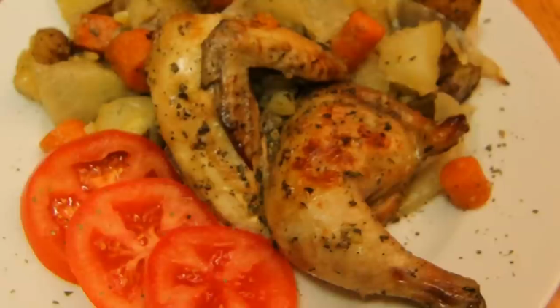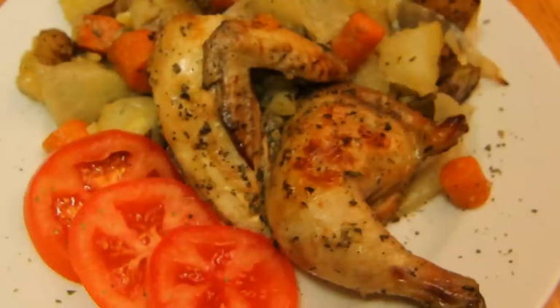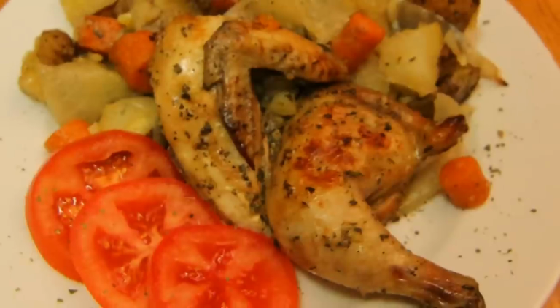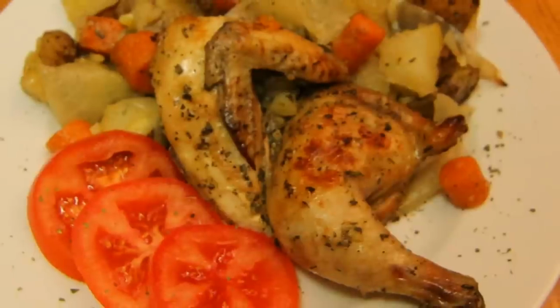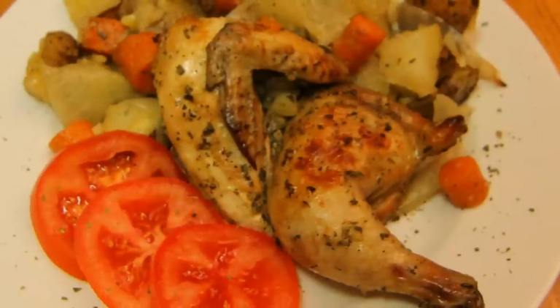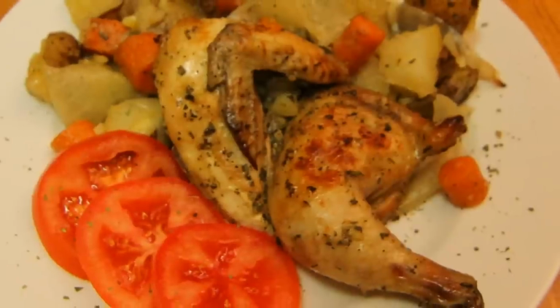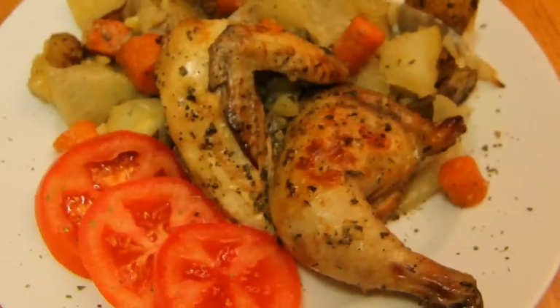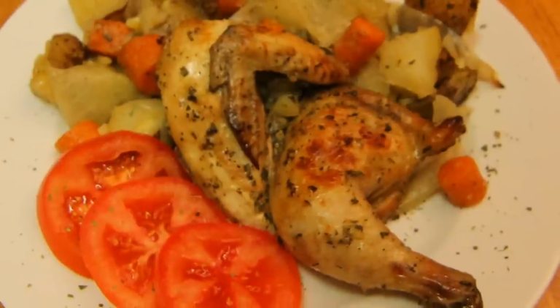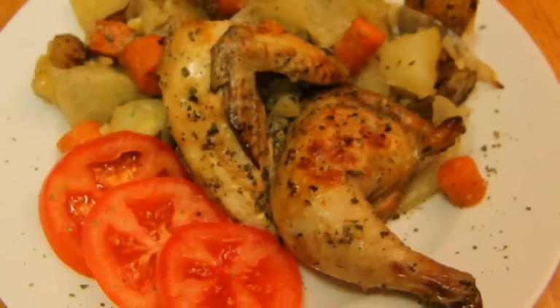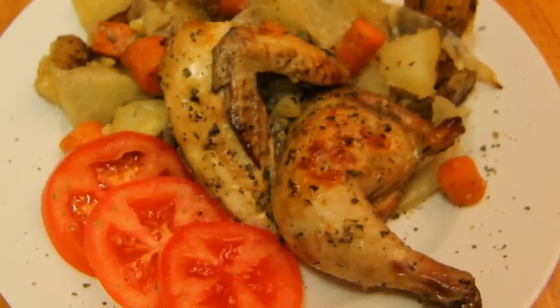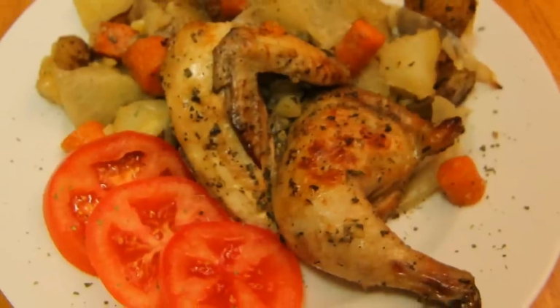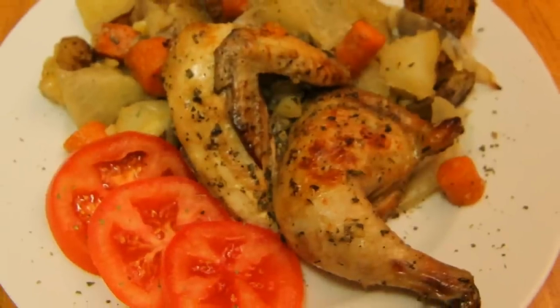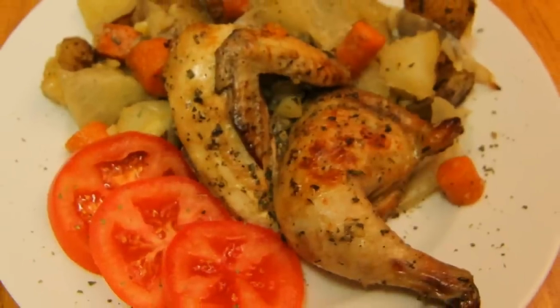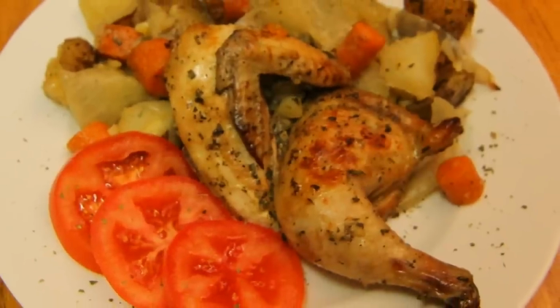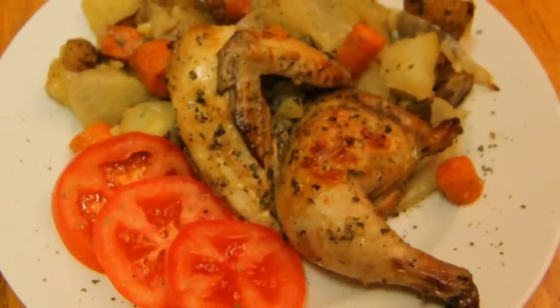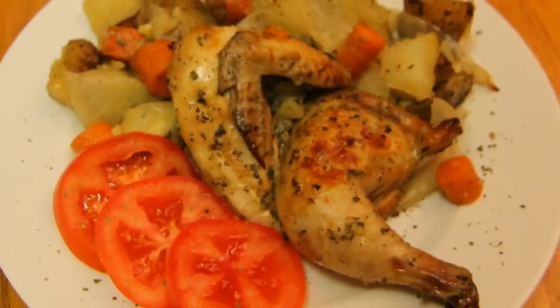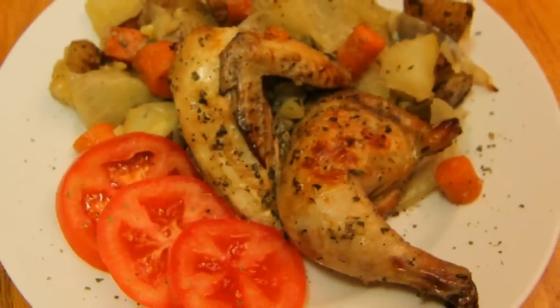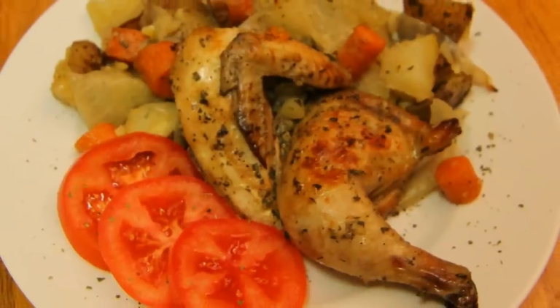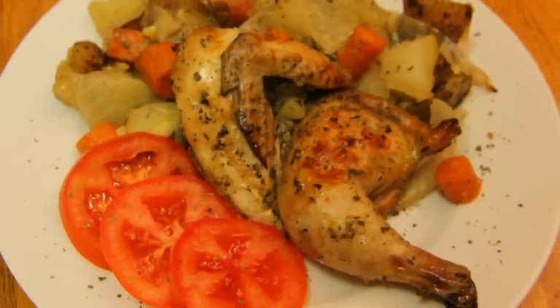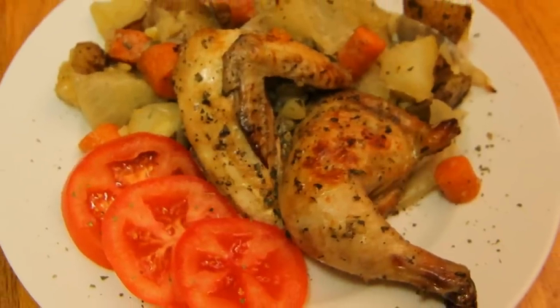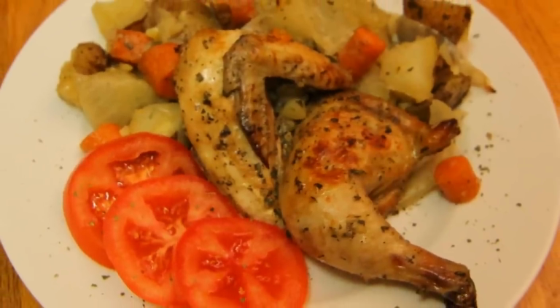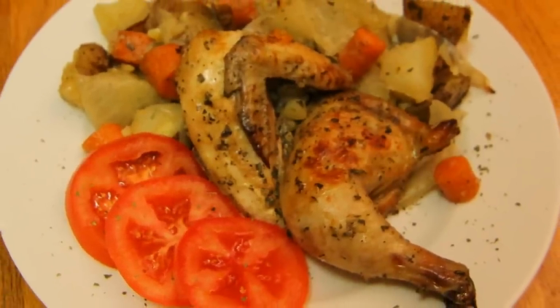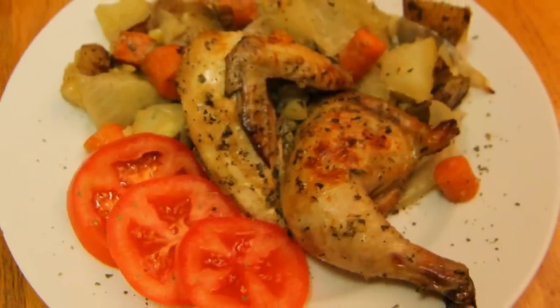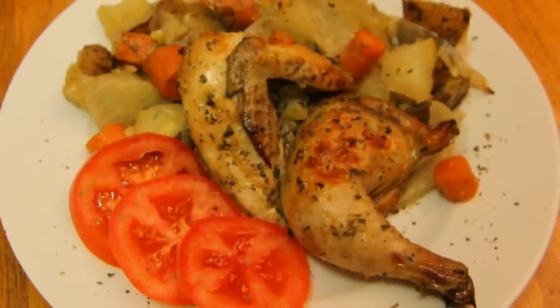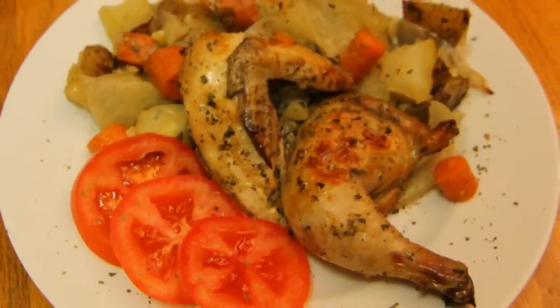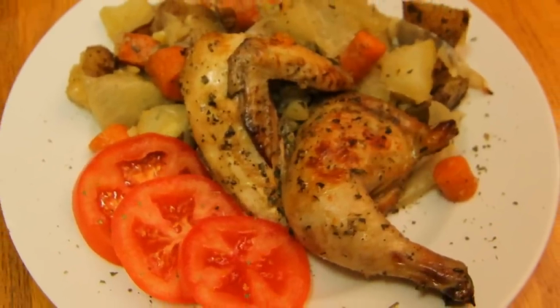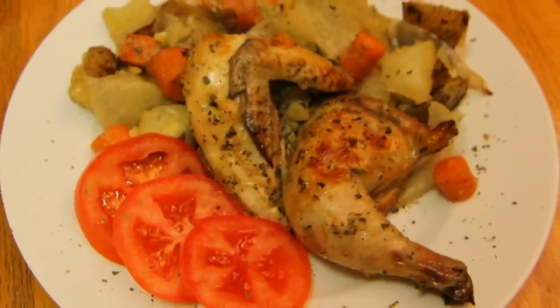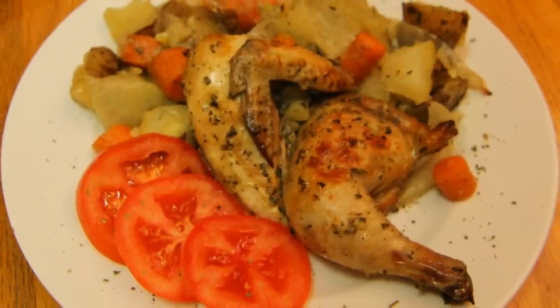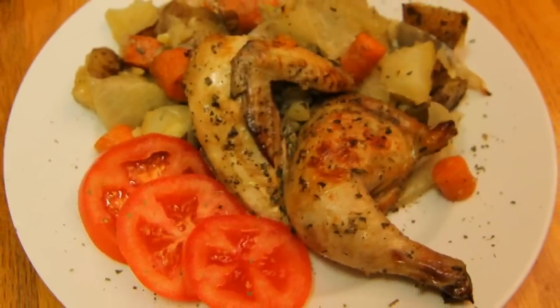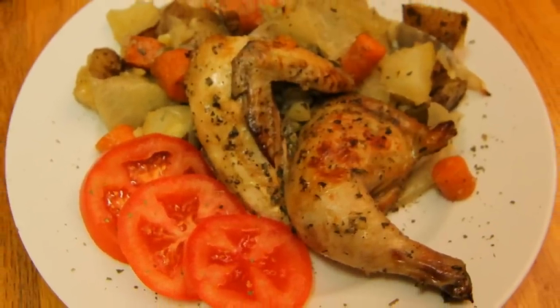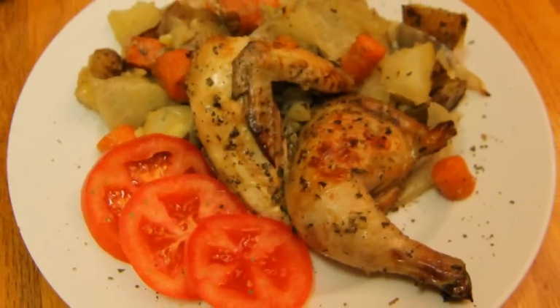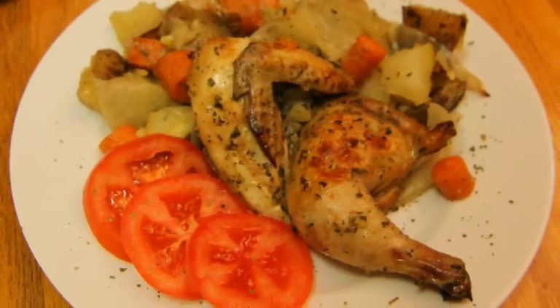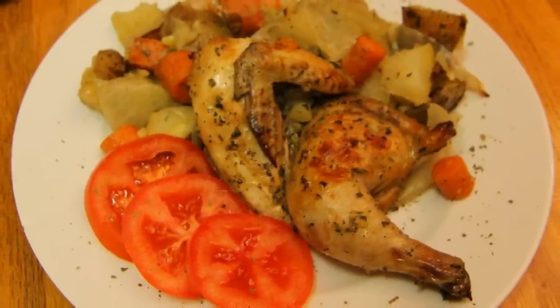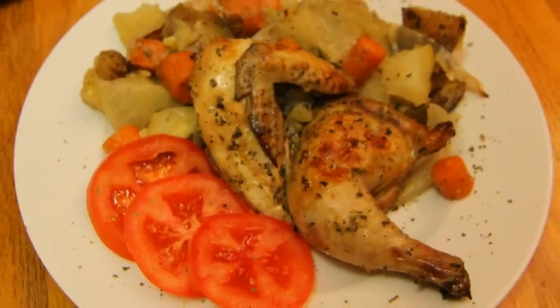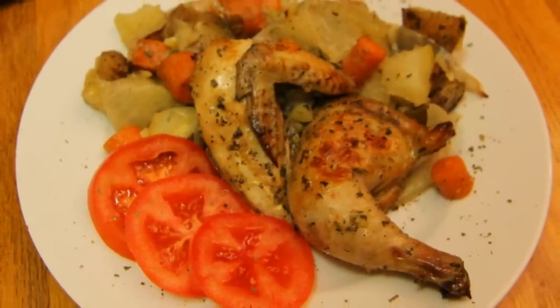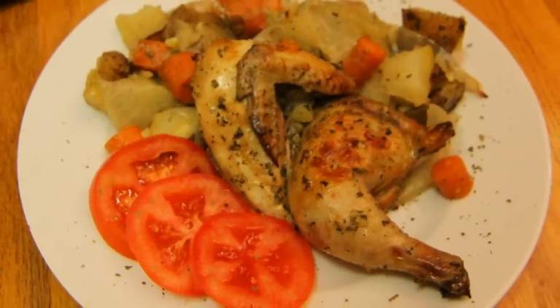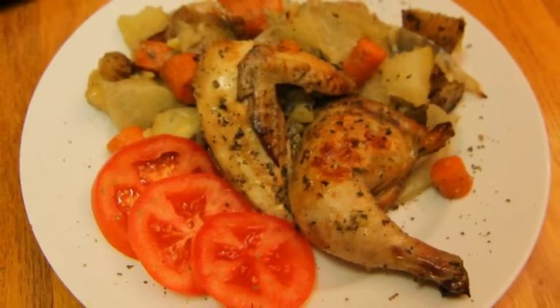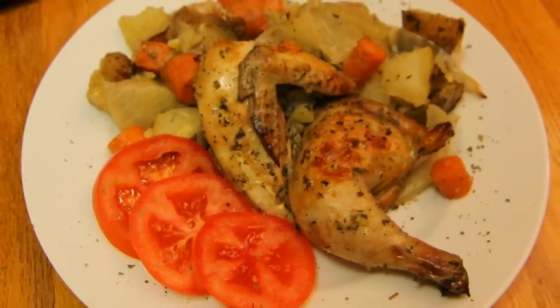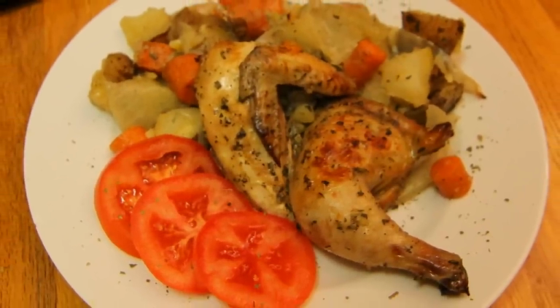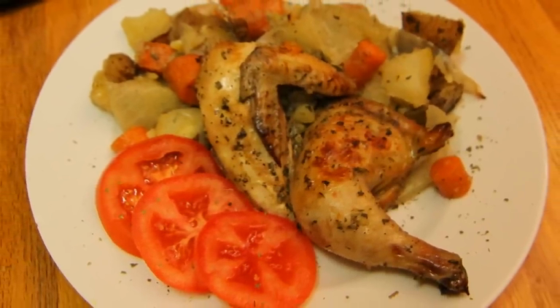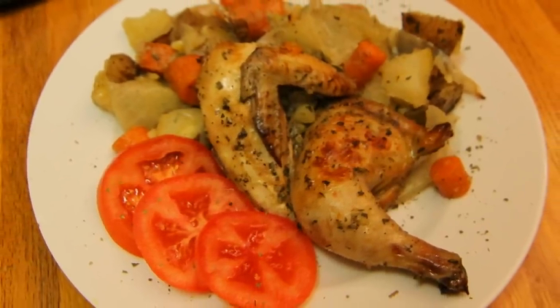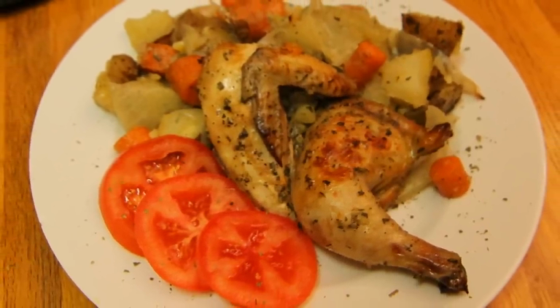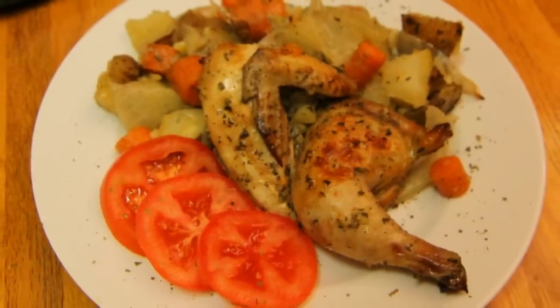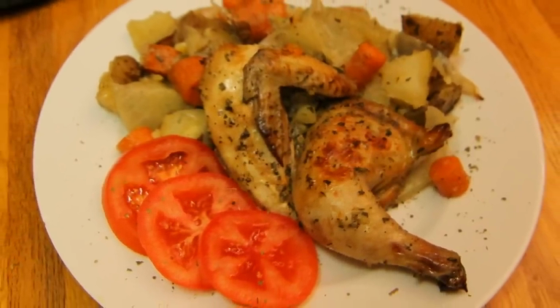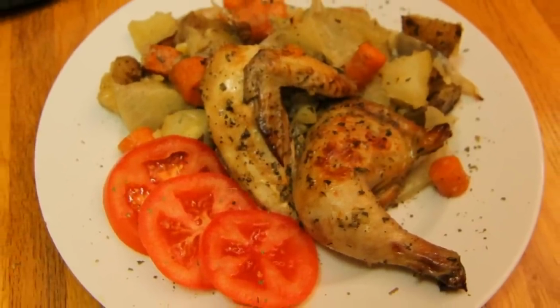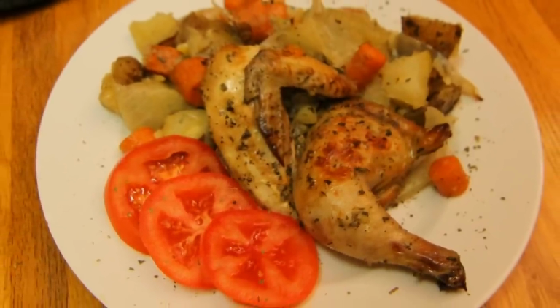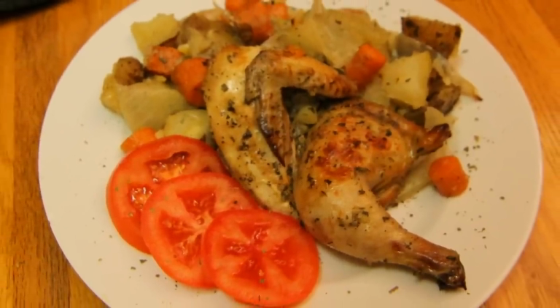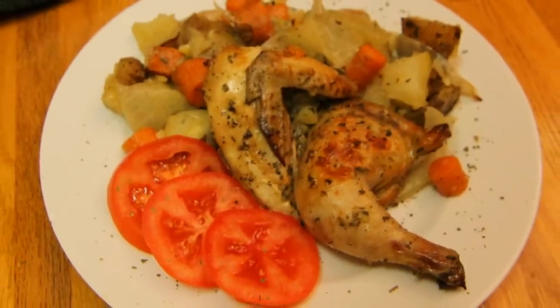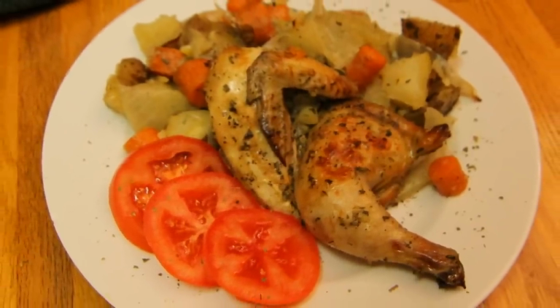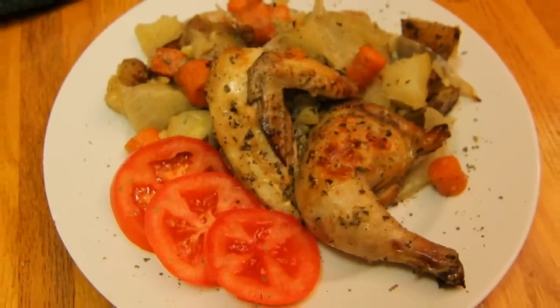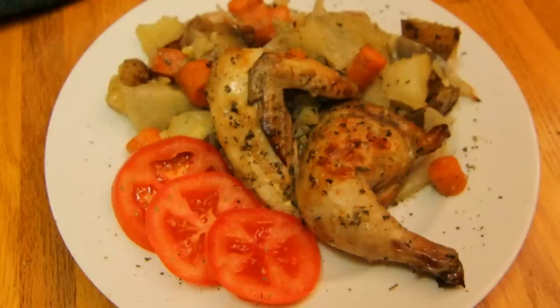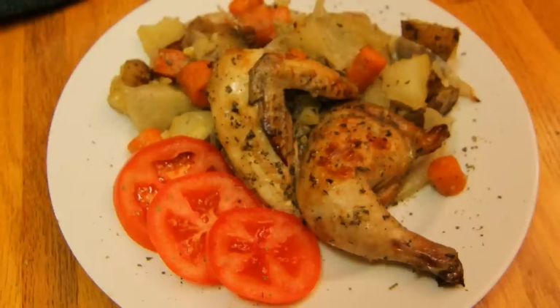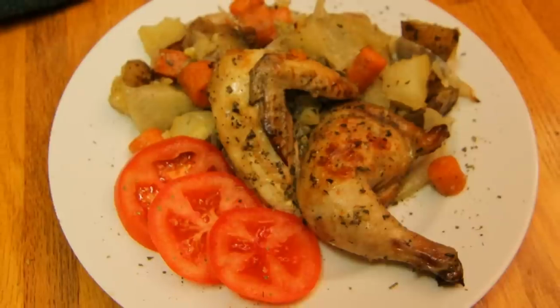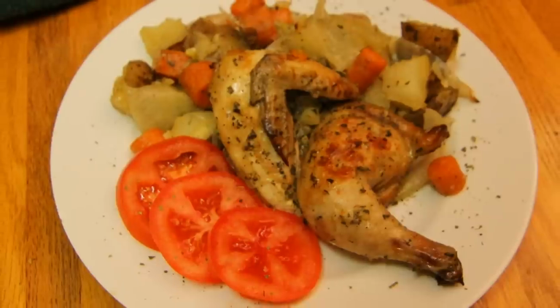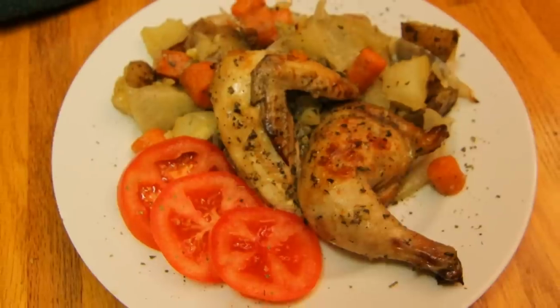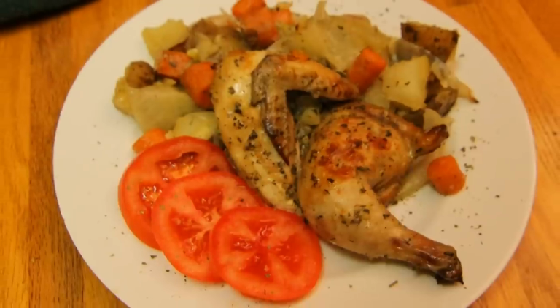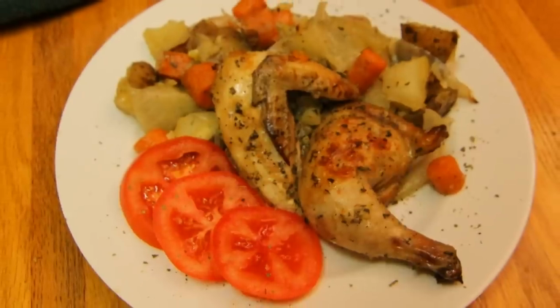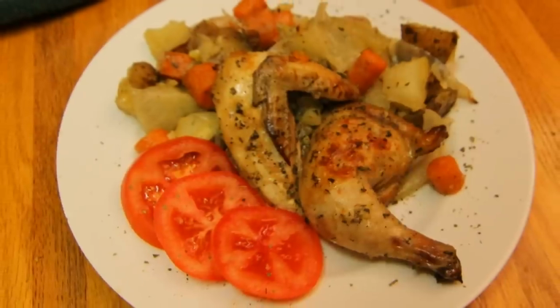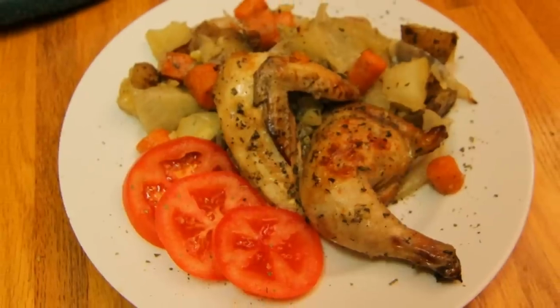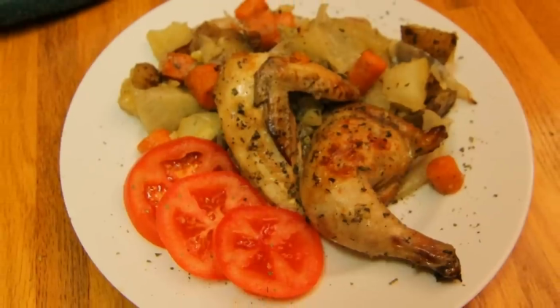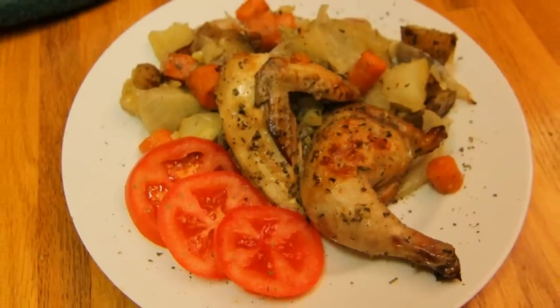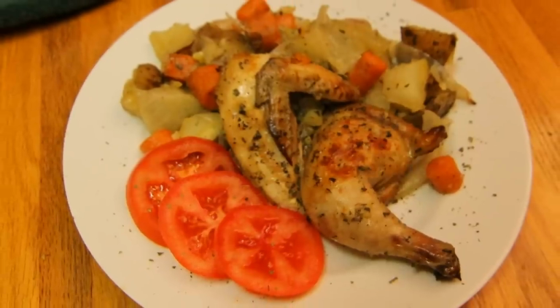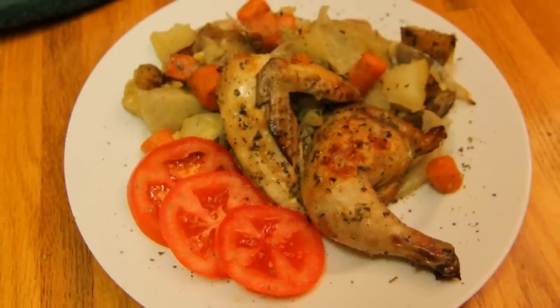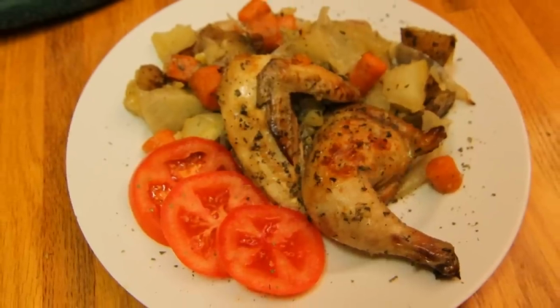Alrighty, Chef Buck here and today we're cooking us up a Cornish hen dinner. Super easy, super tasty meal.